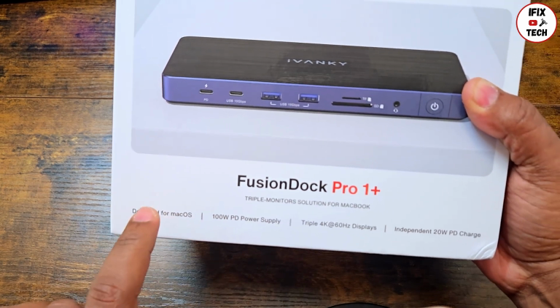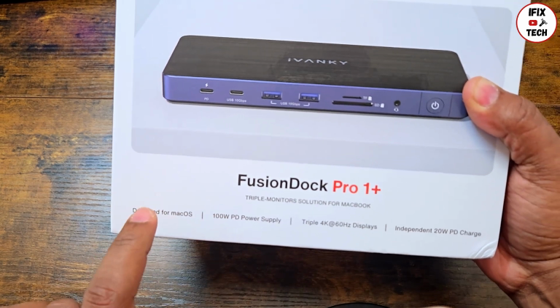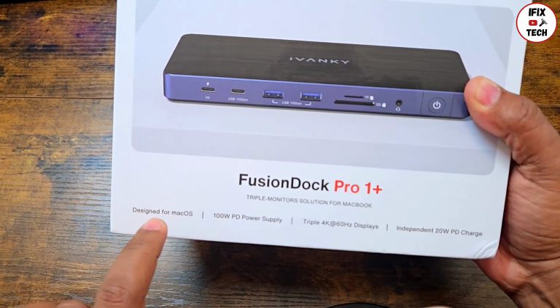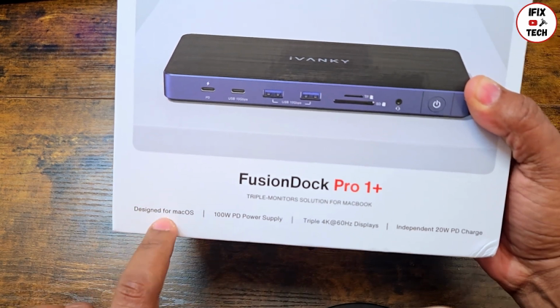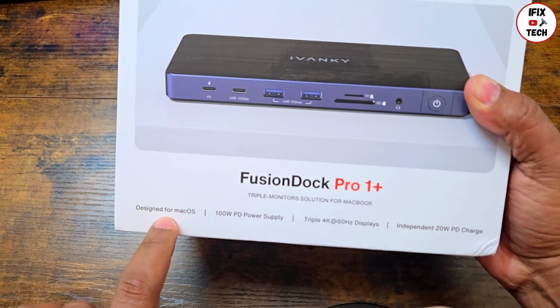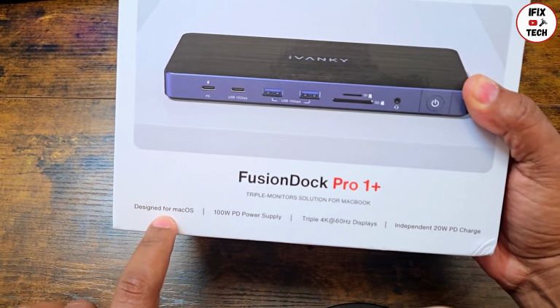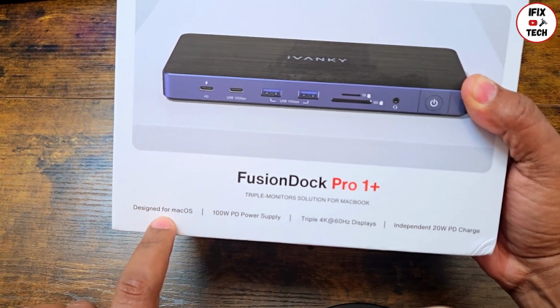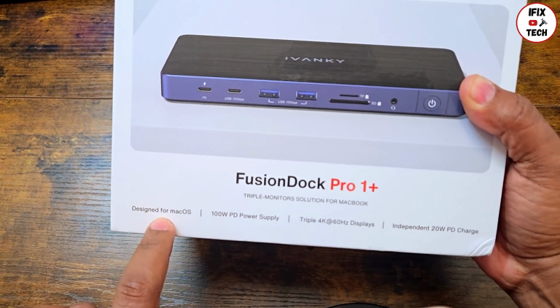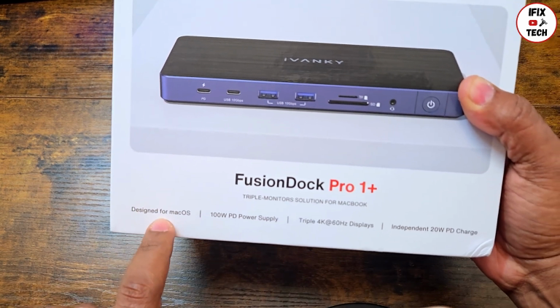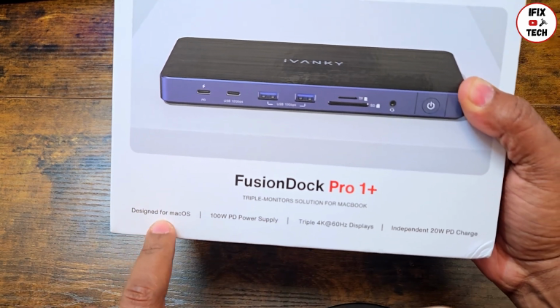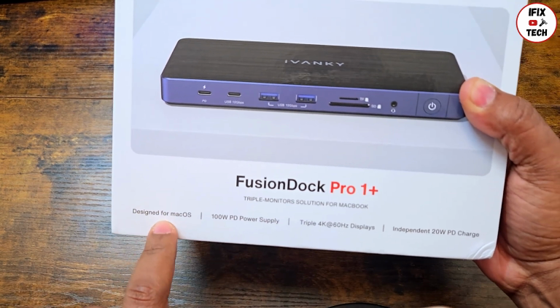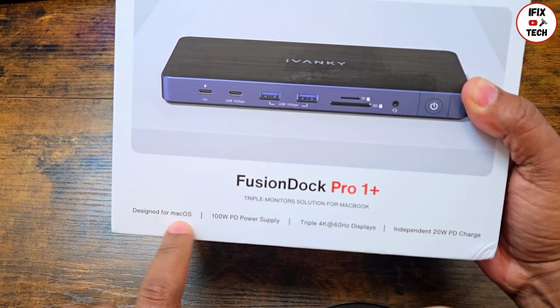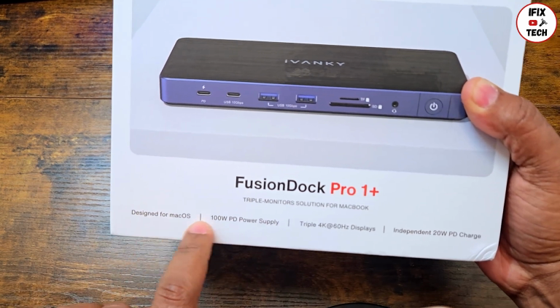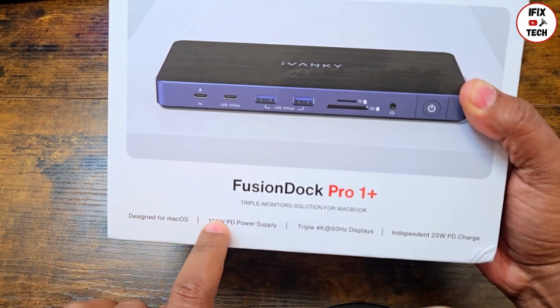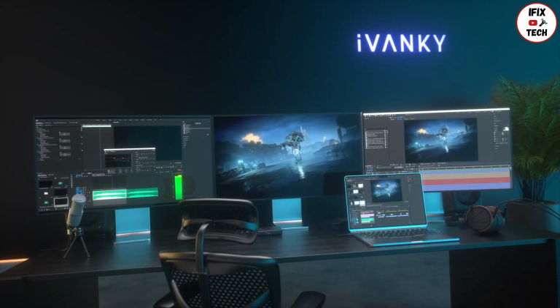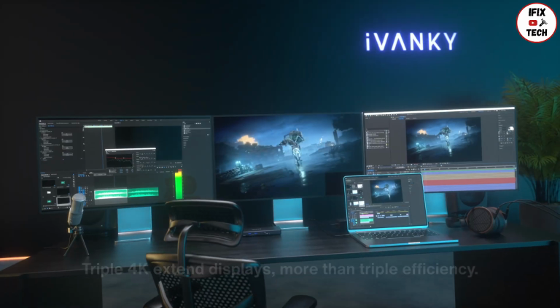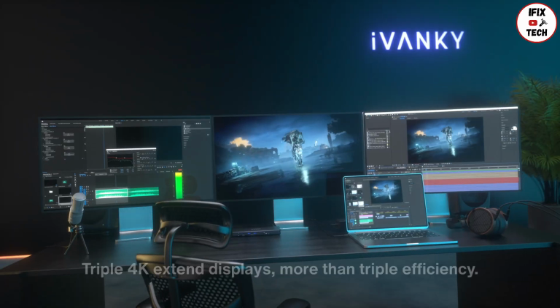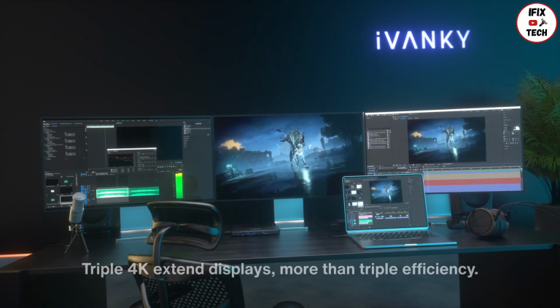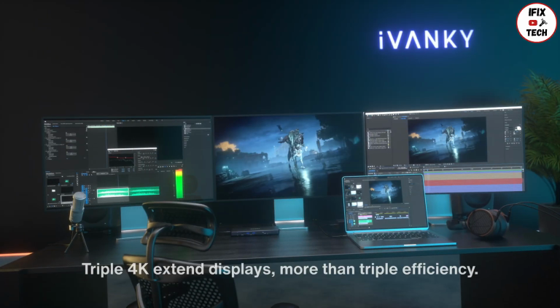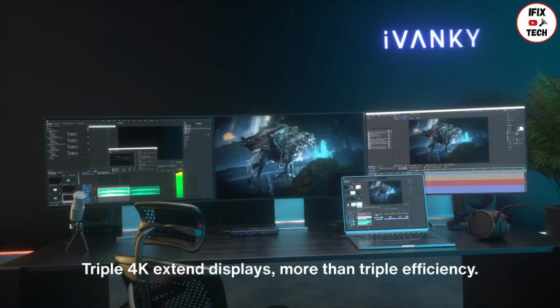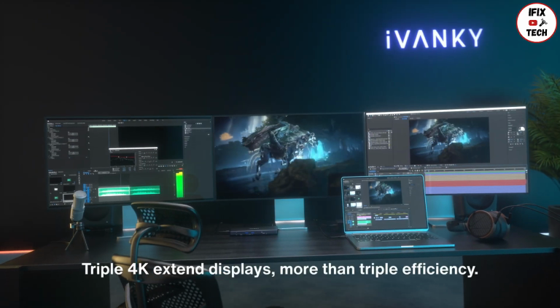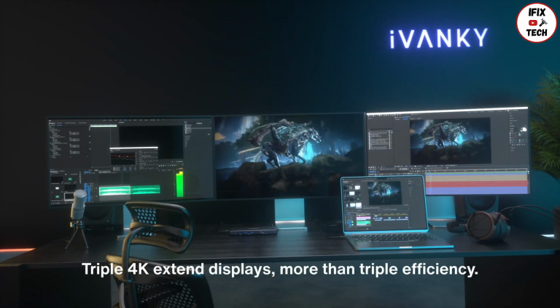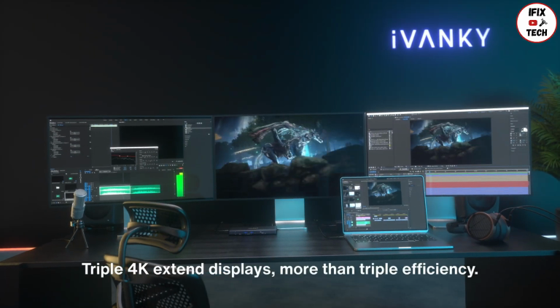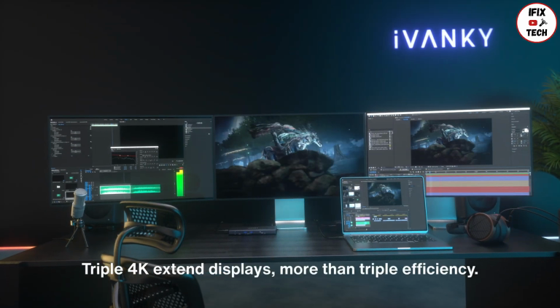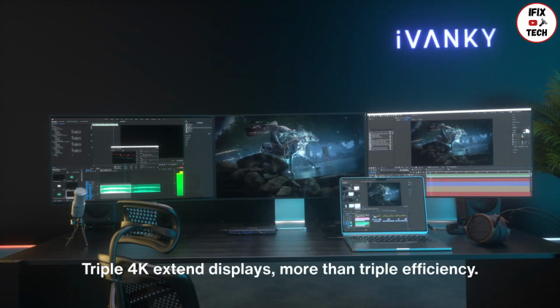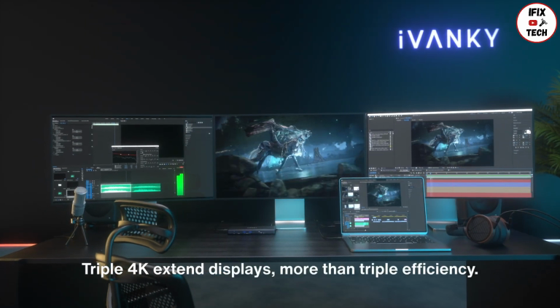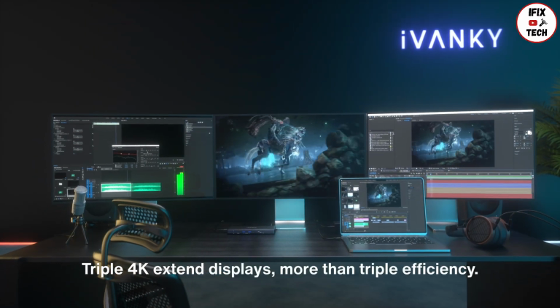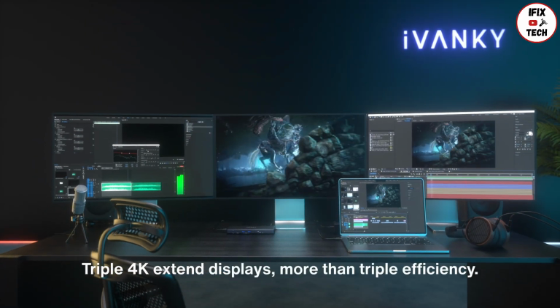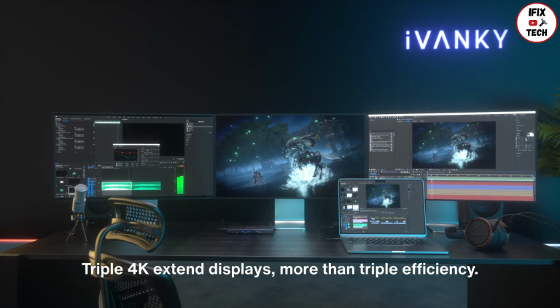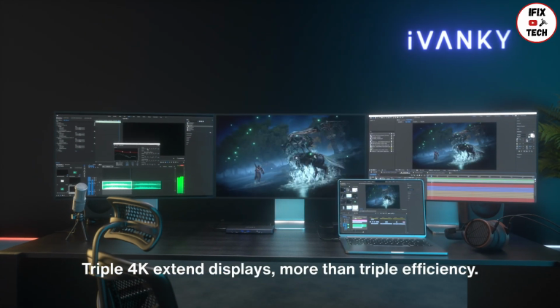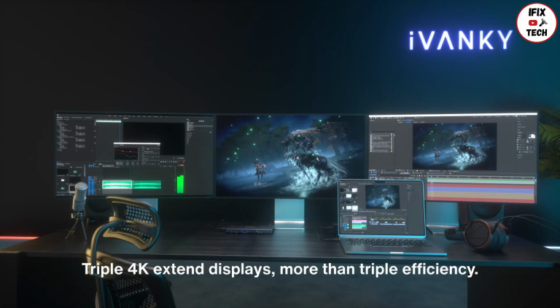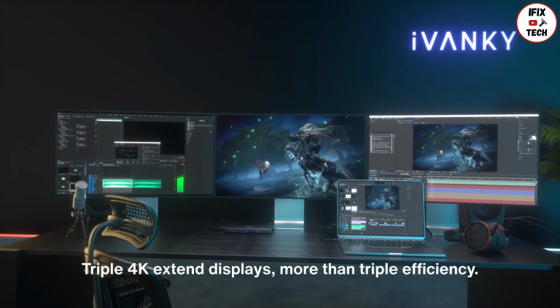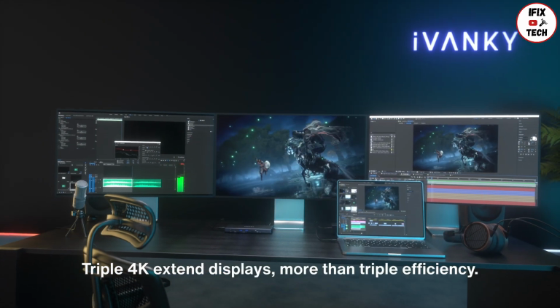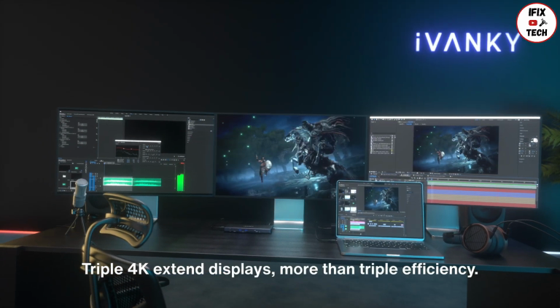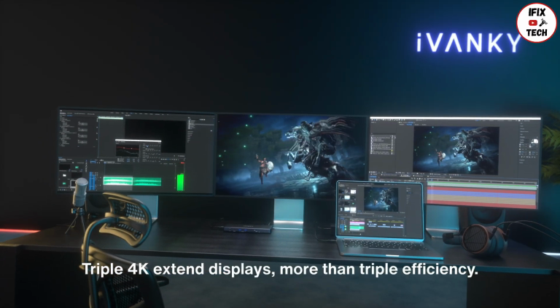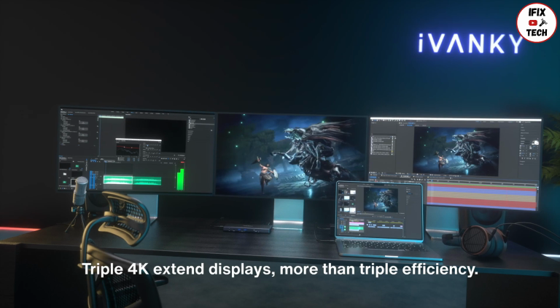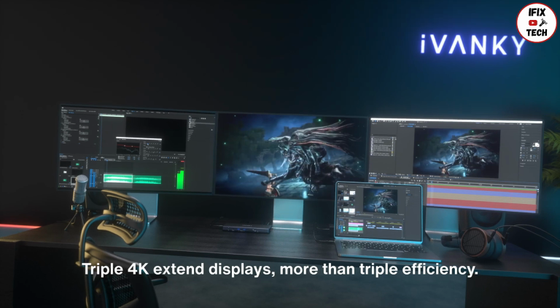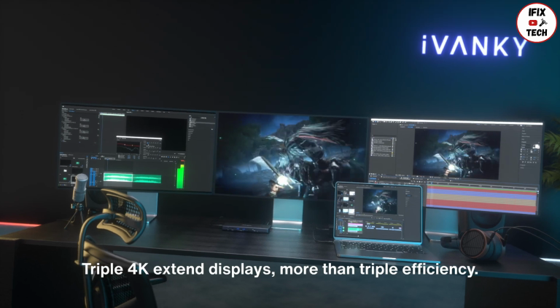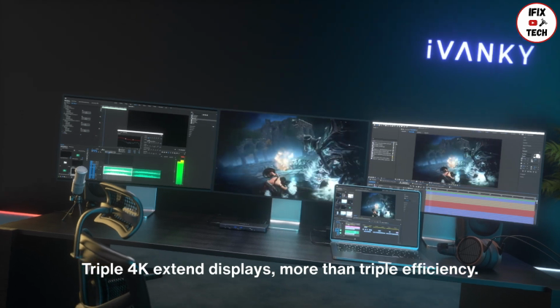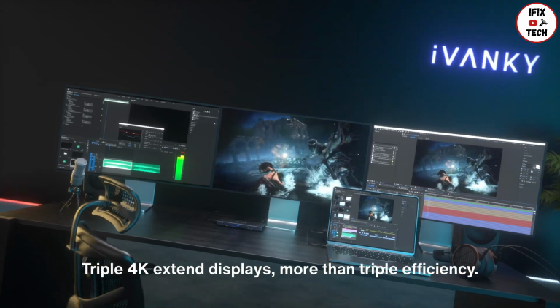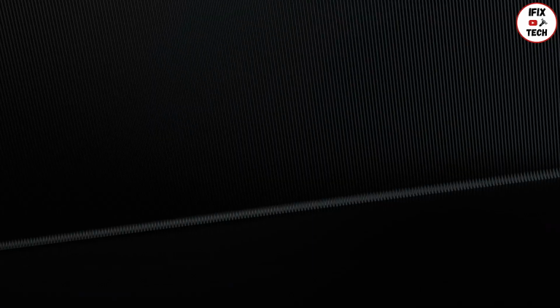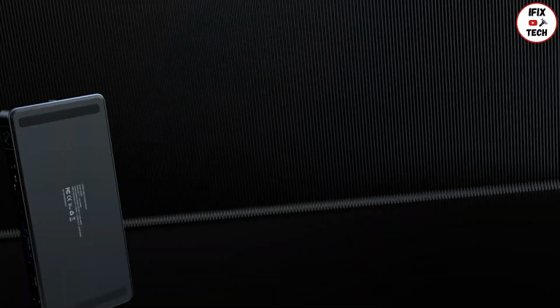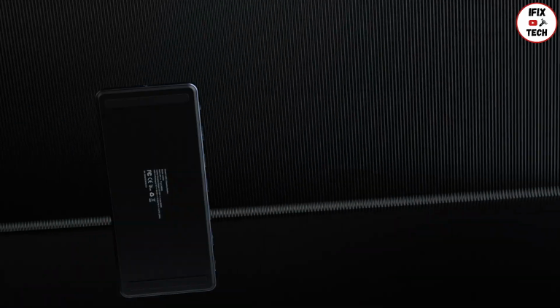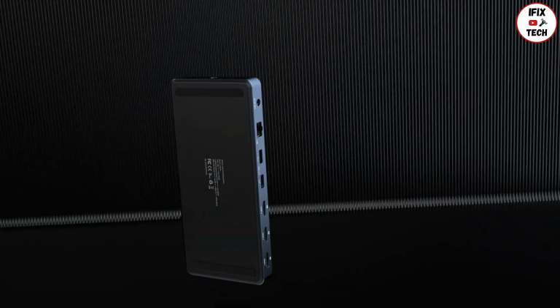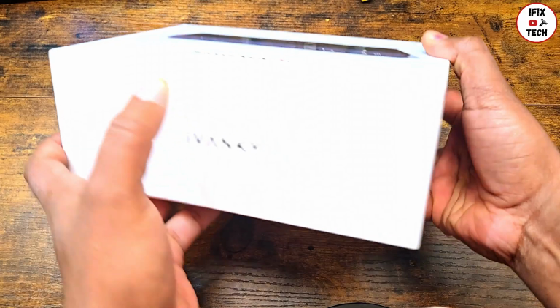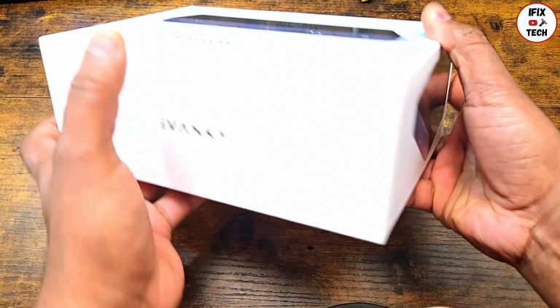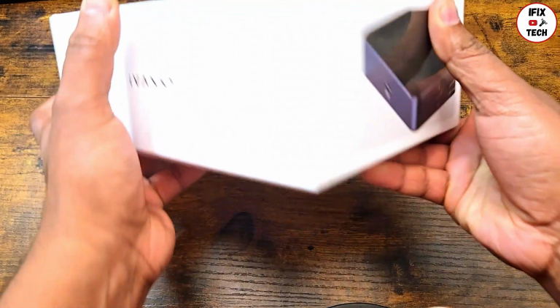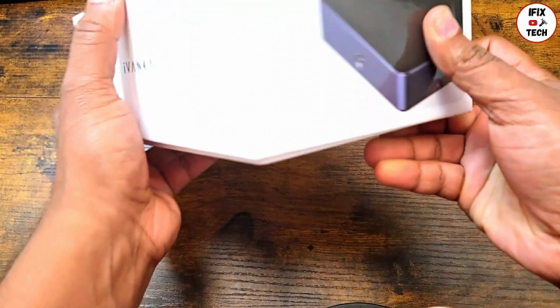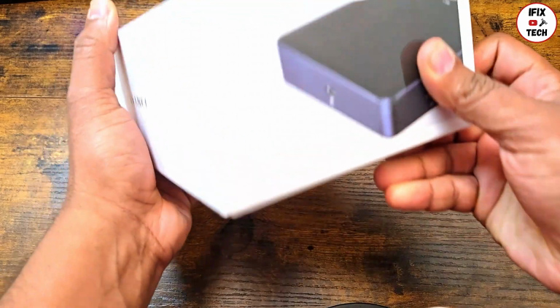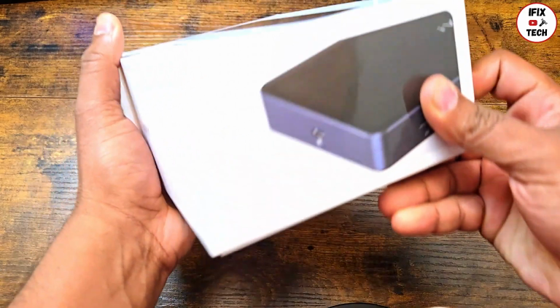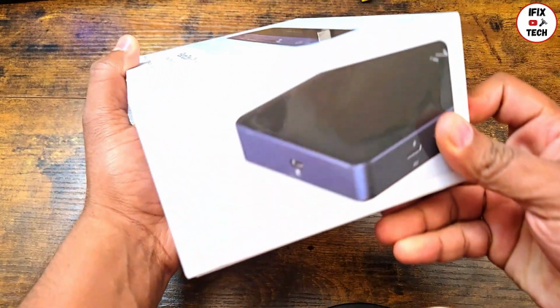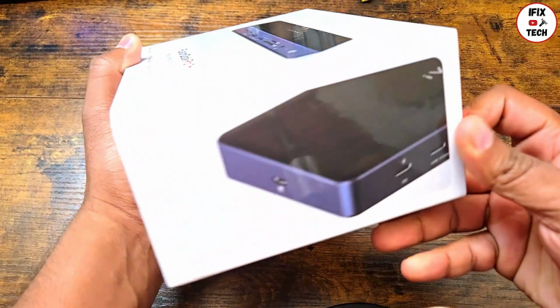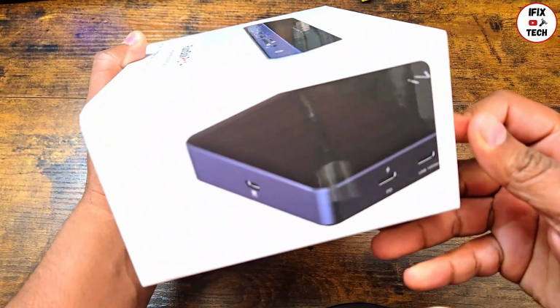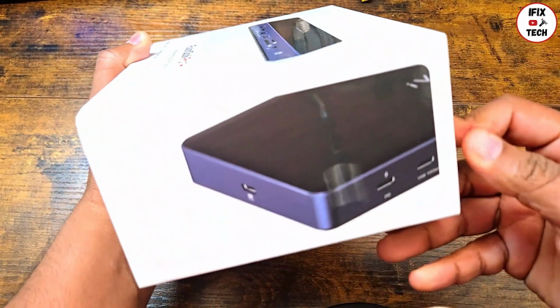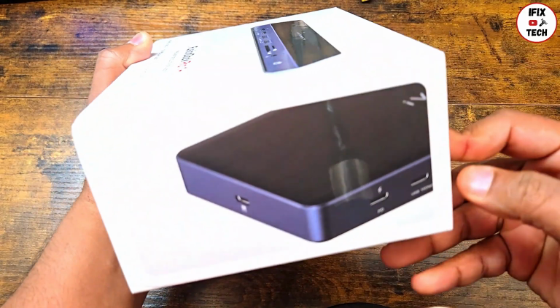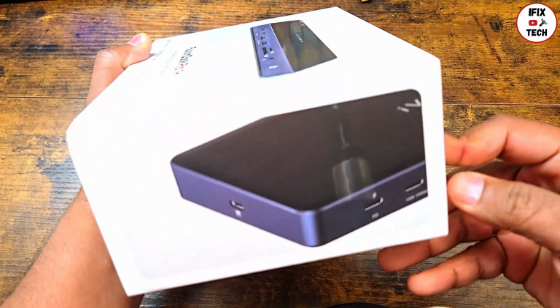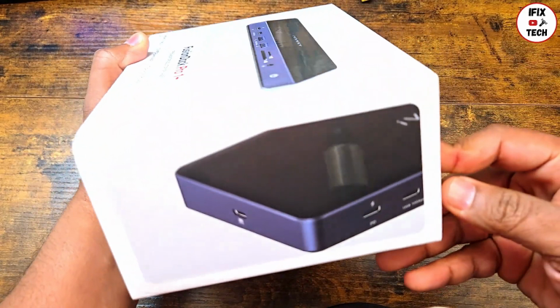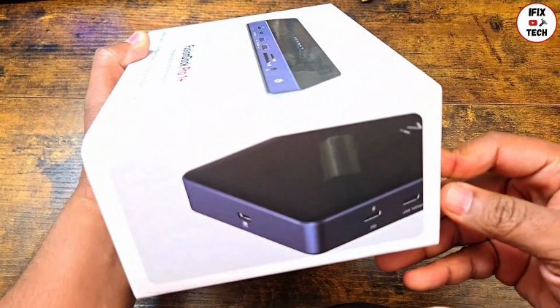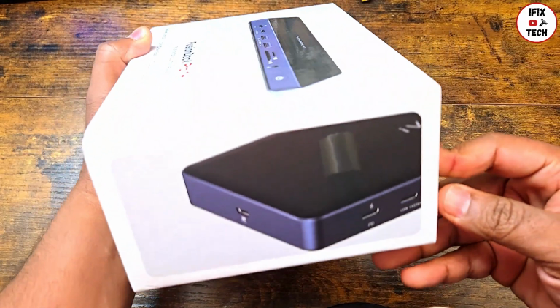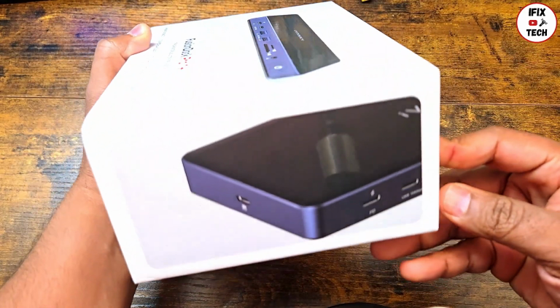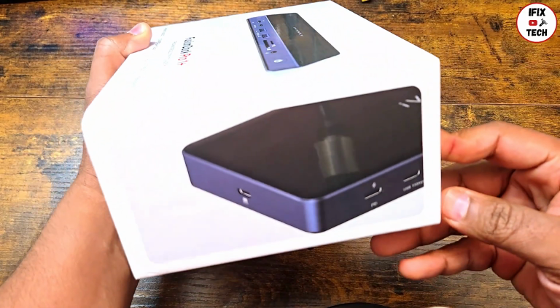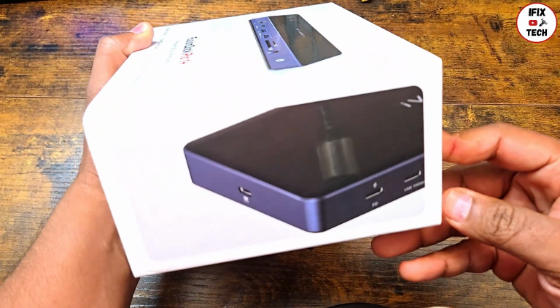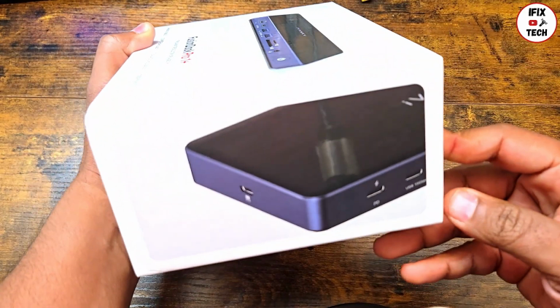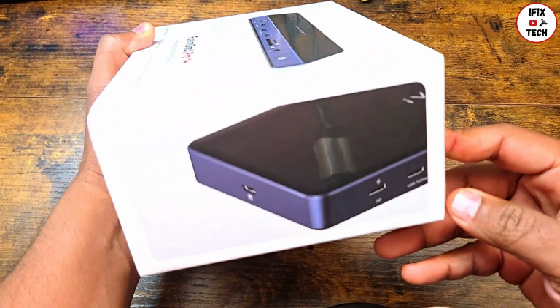Ivanki claims this docking station is the ultimate tool for MacBook users. It supports up to three 4K 60Hz external monitors — that is impressive. Time to open it up and see how it really looks.